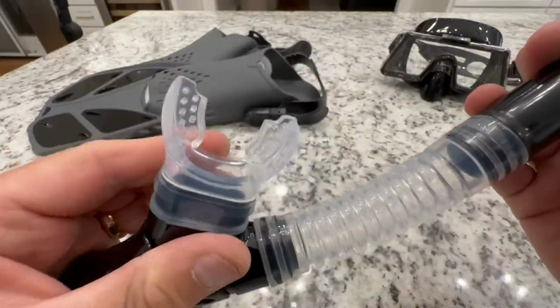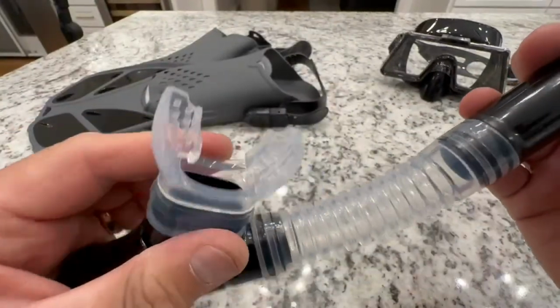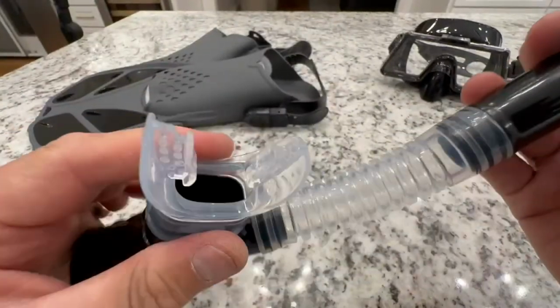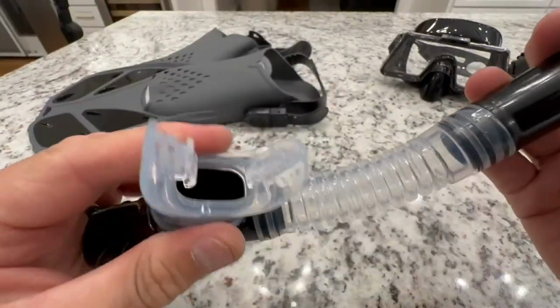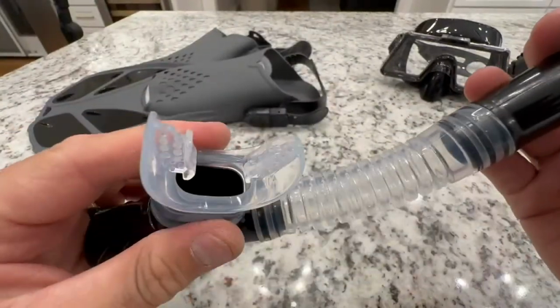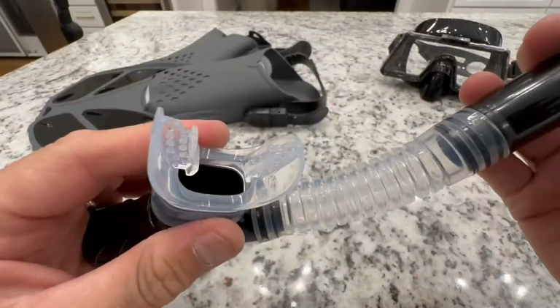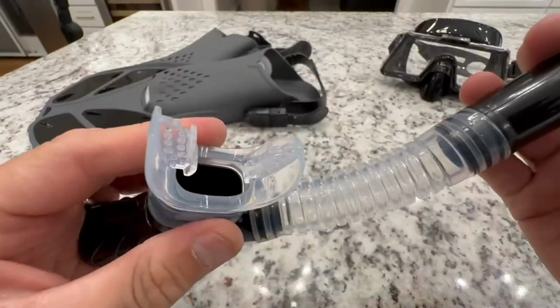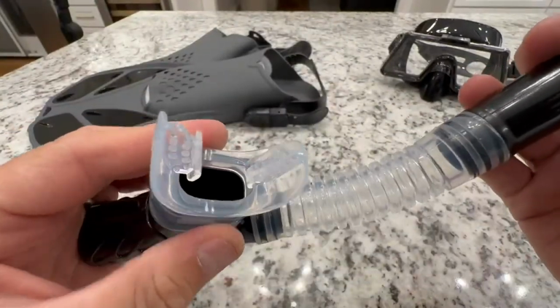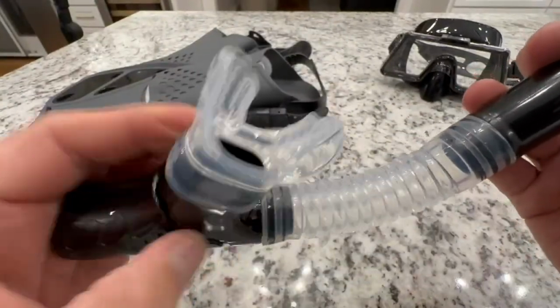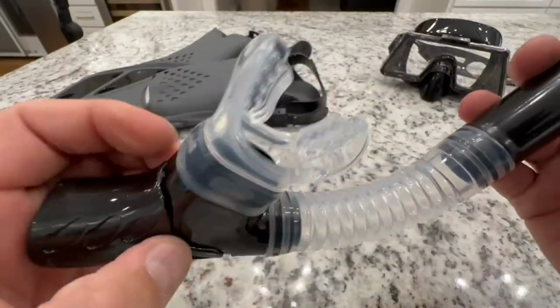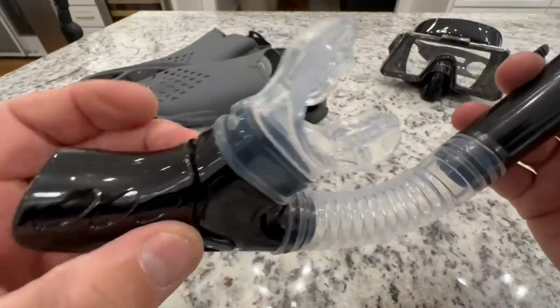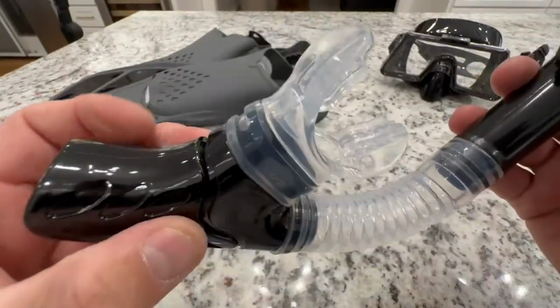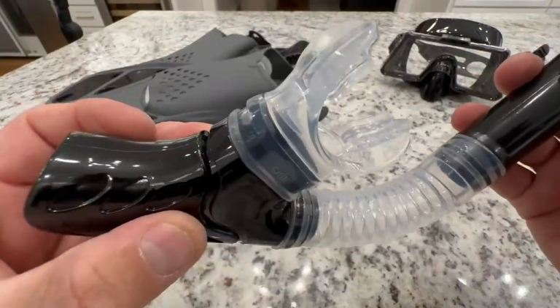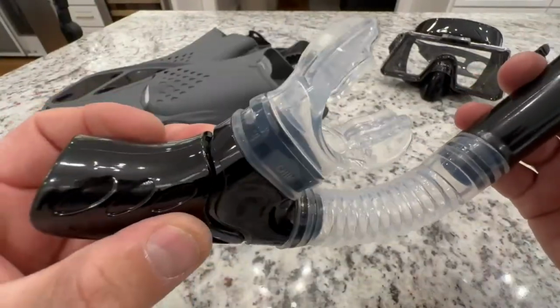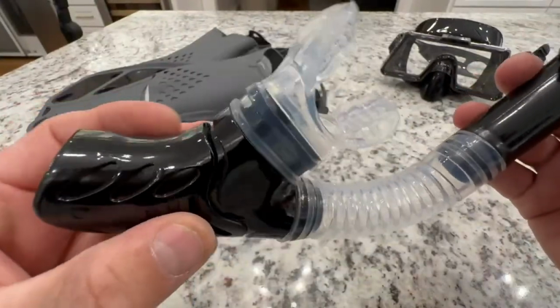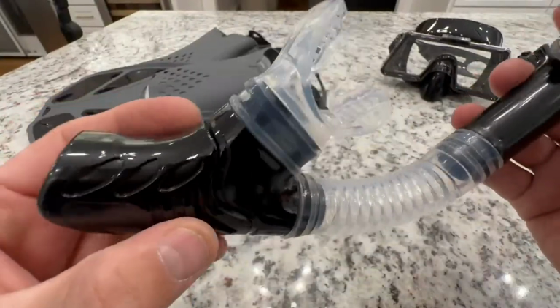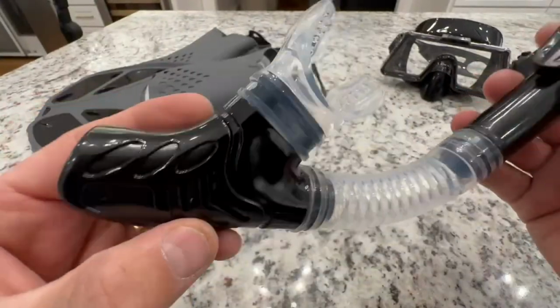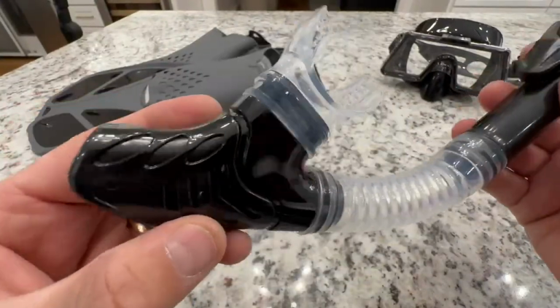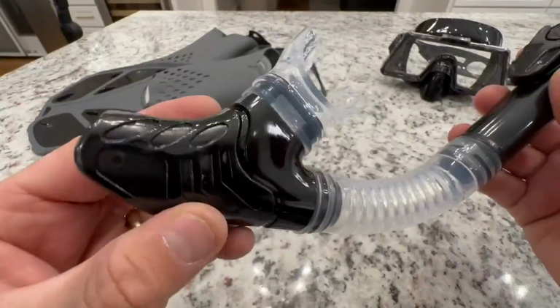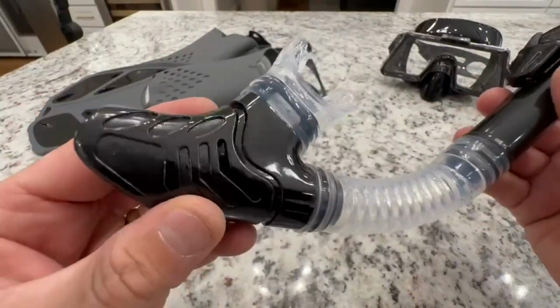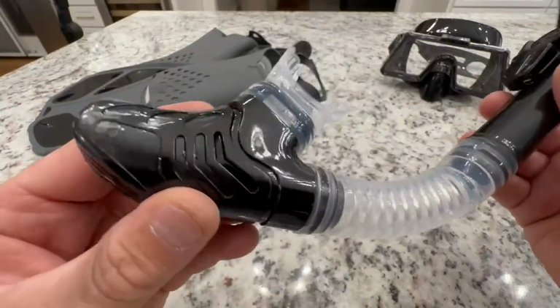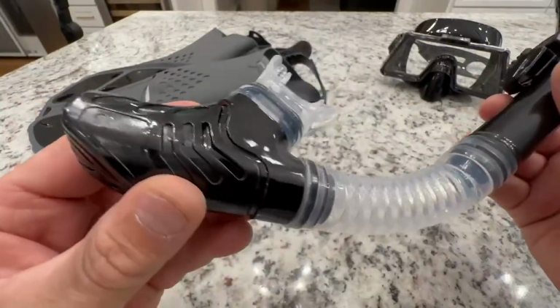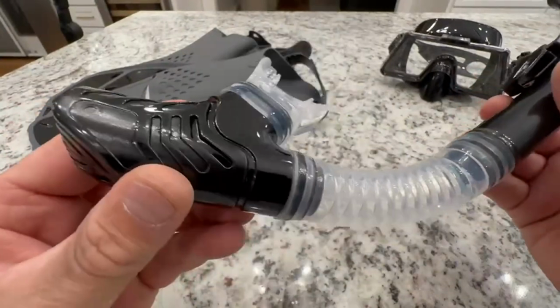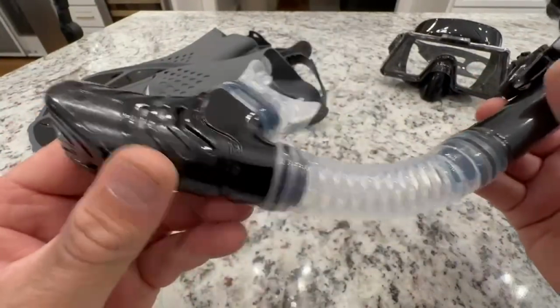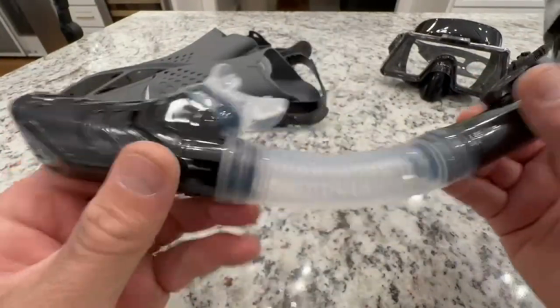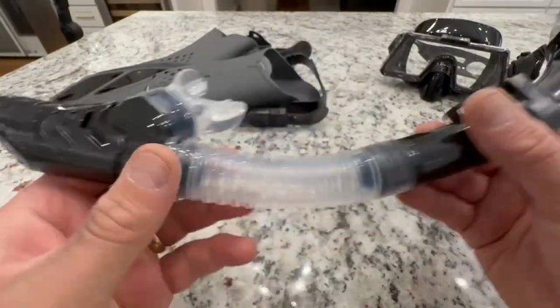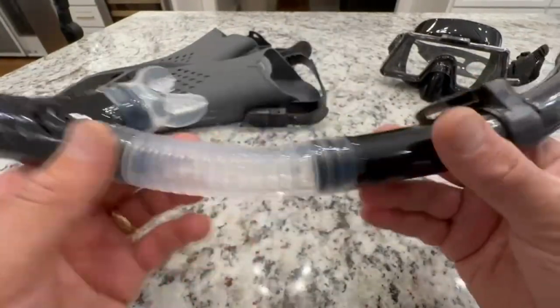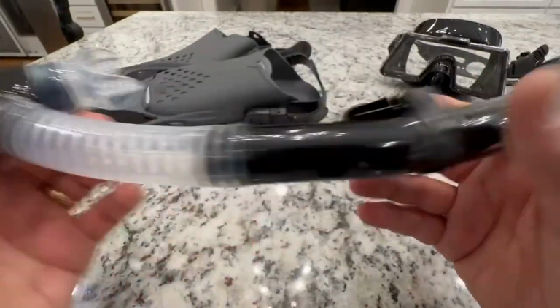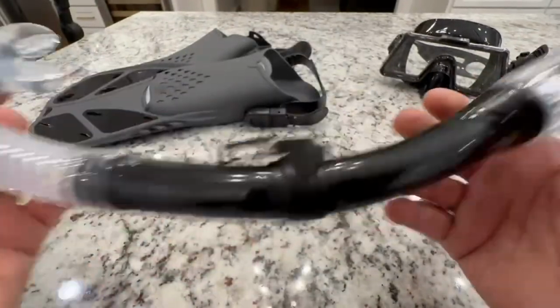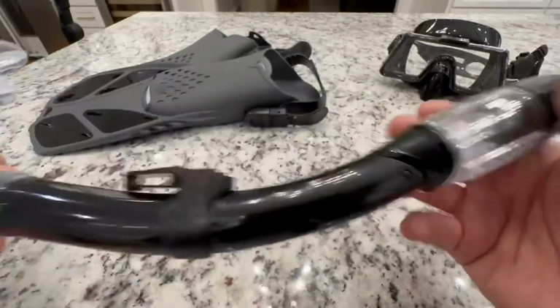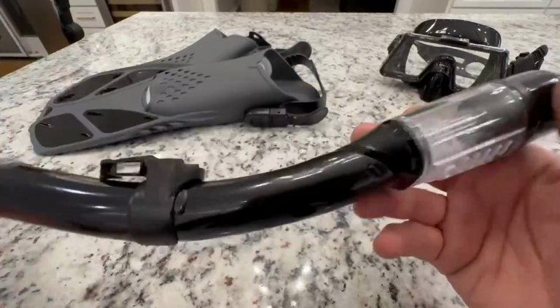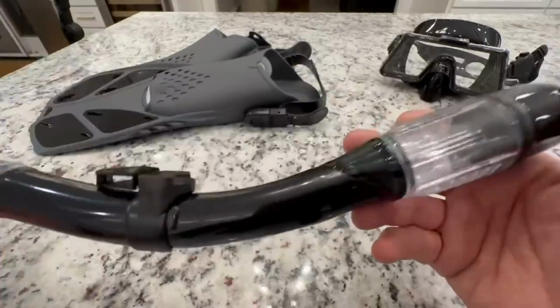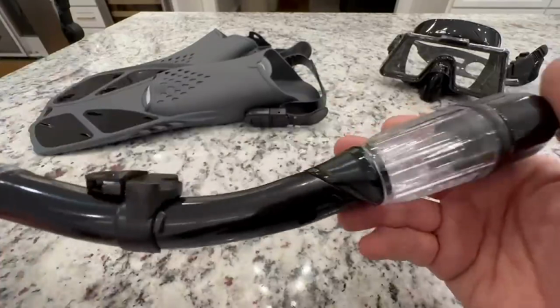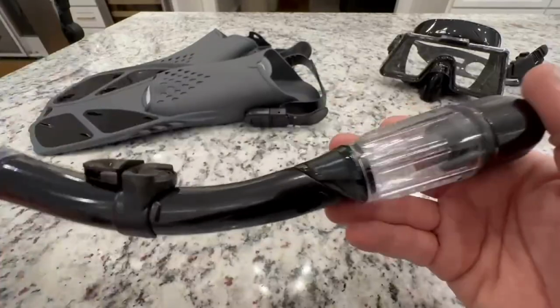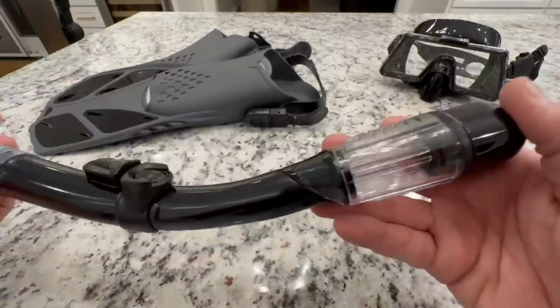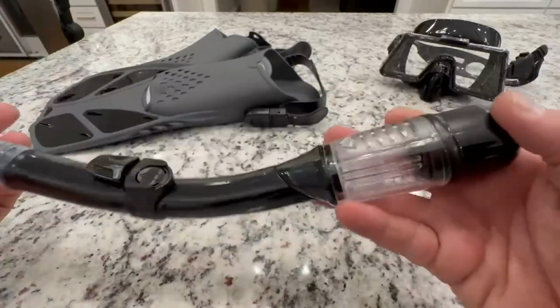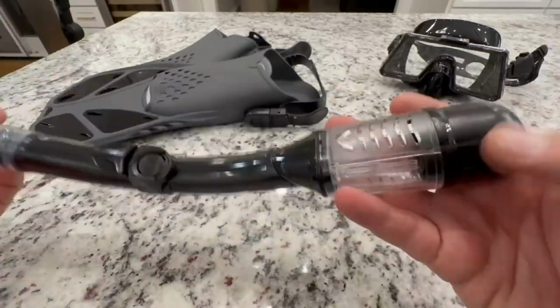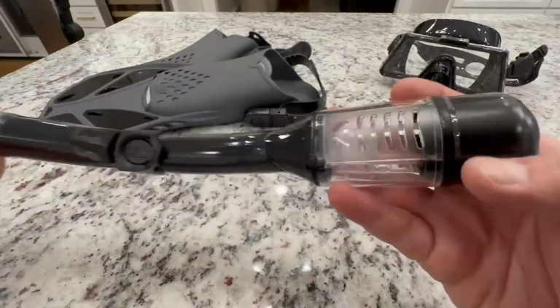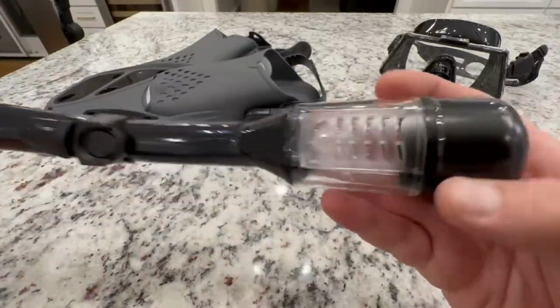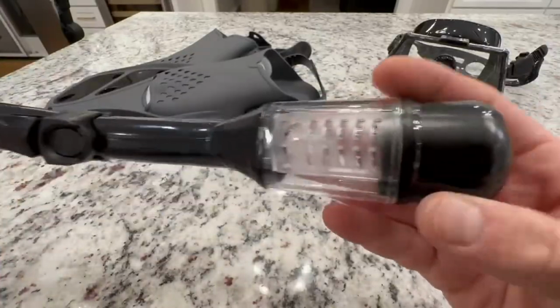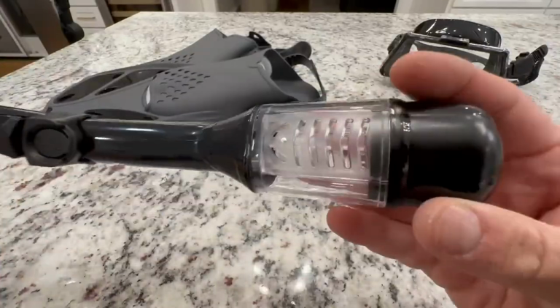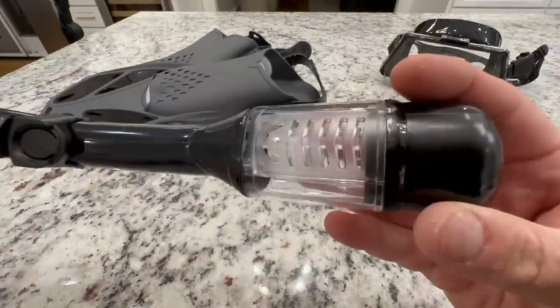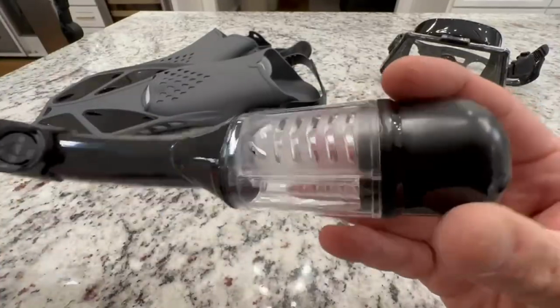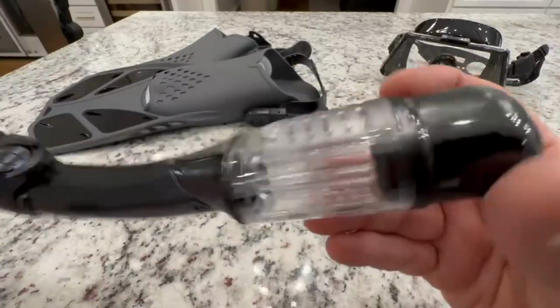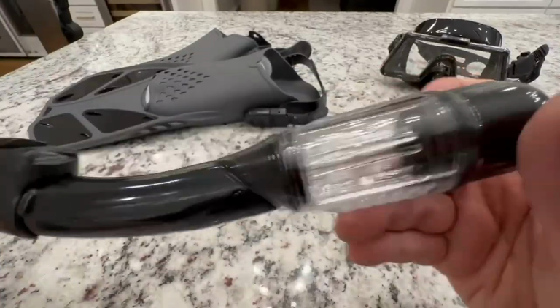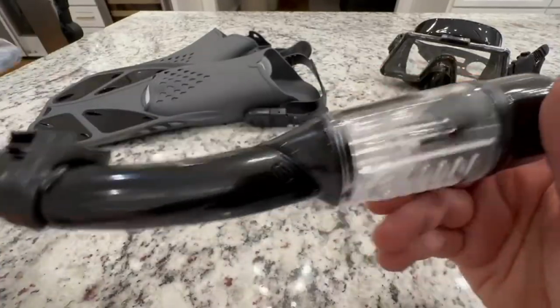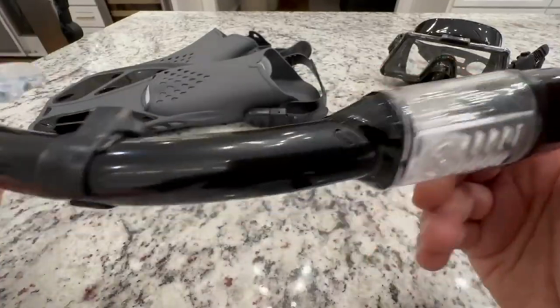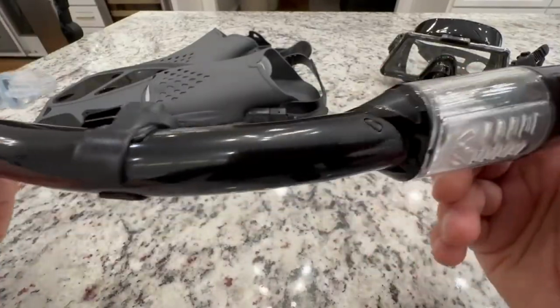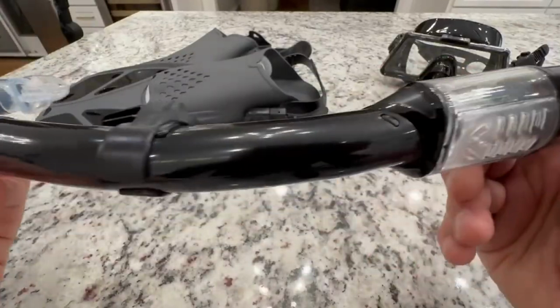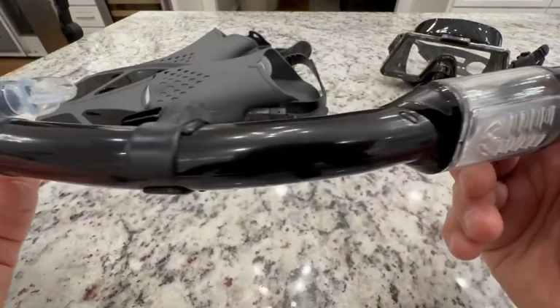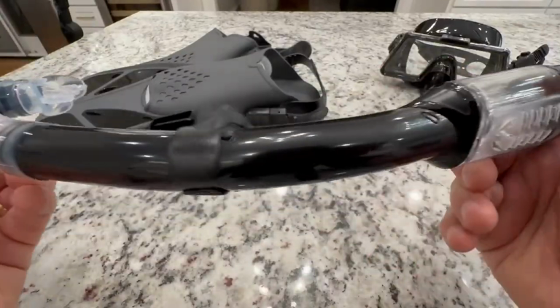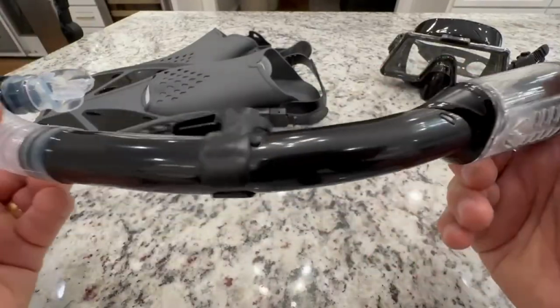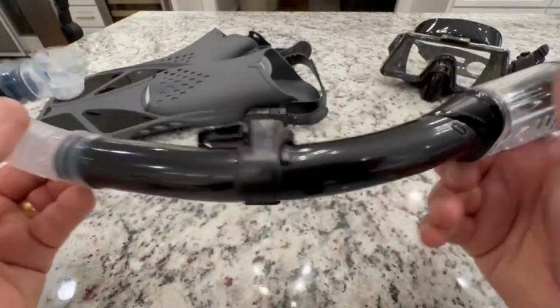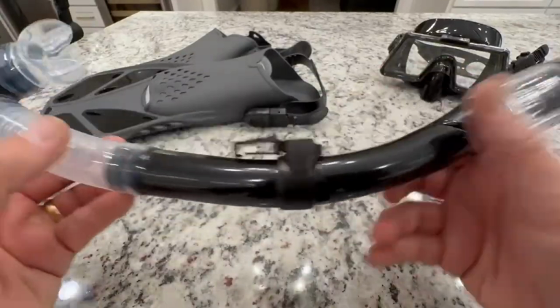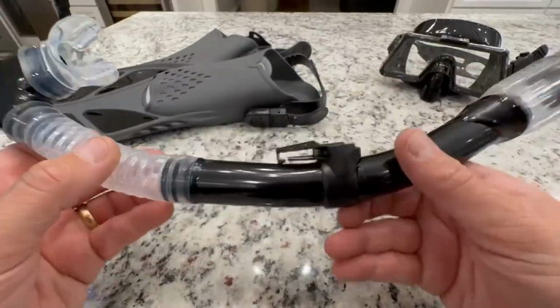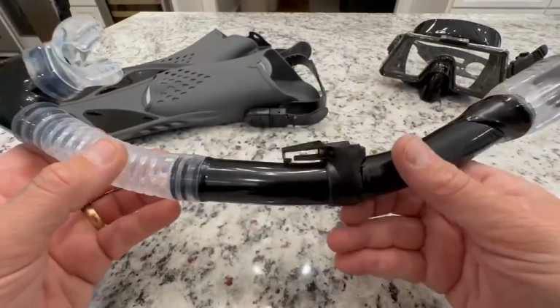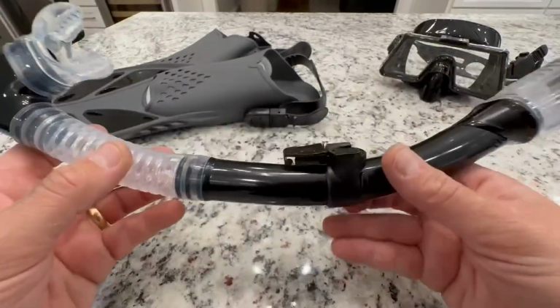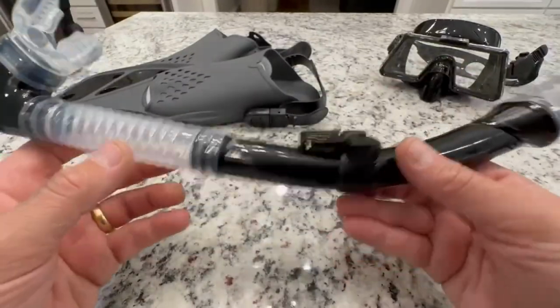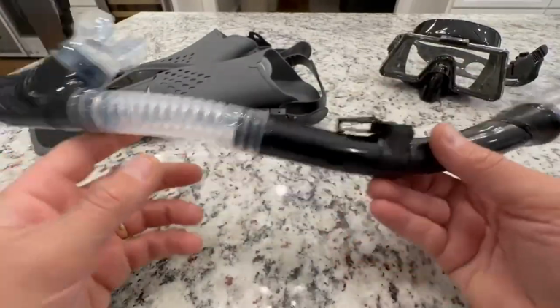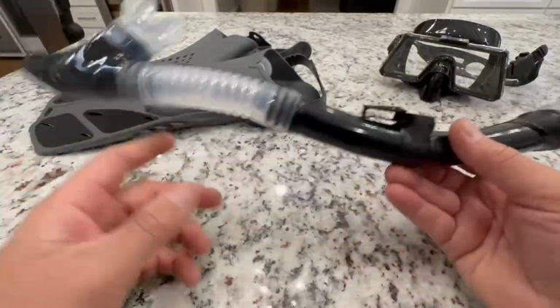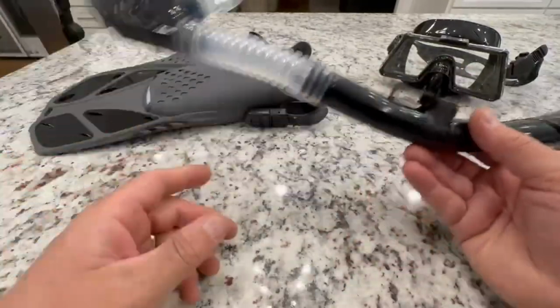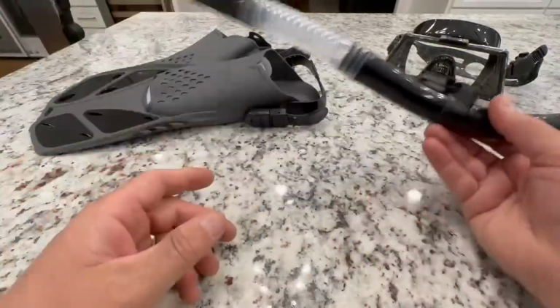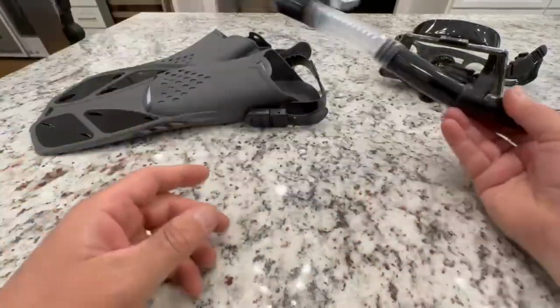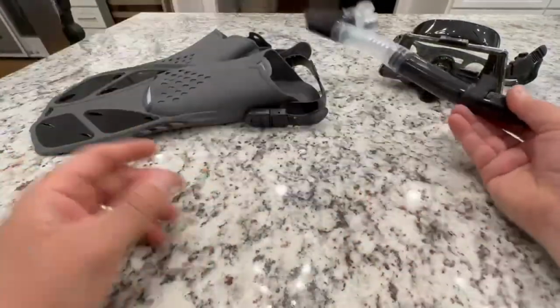Sometimes you get such a good deal on these, you can't believe the quality — you're skeptical. But the quality is there. This is a nice set.